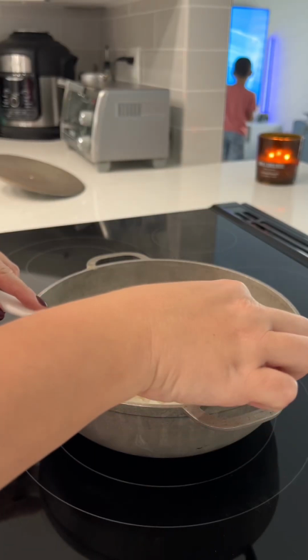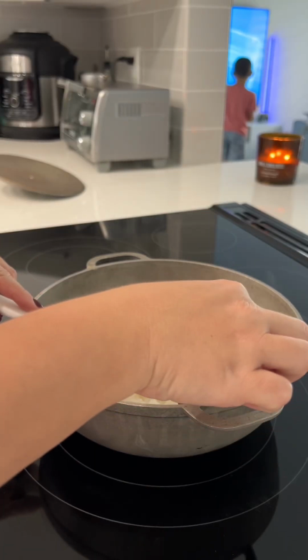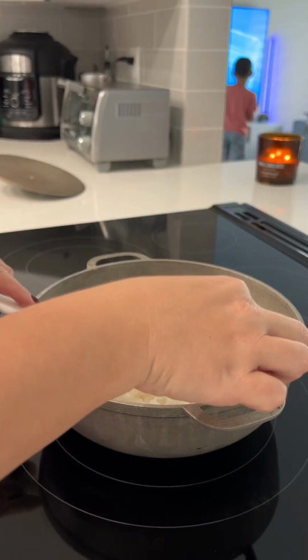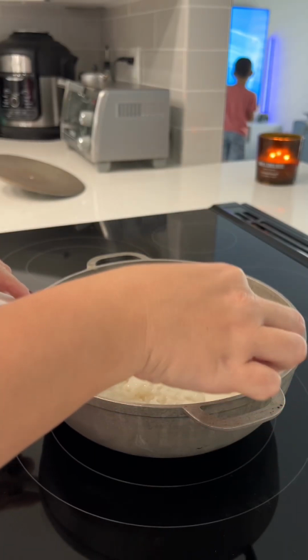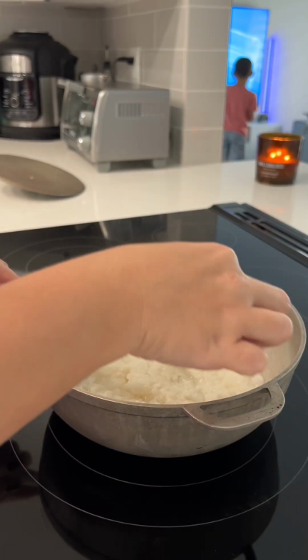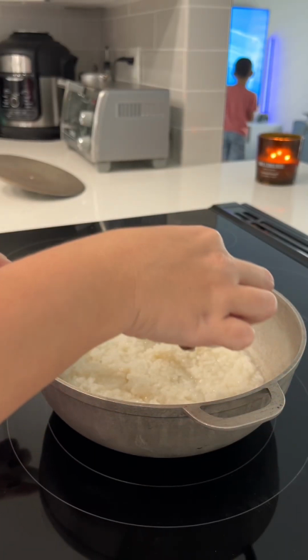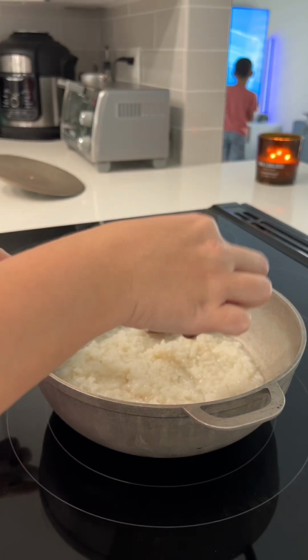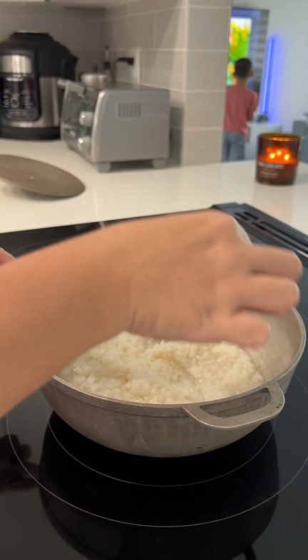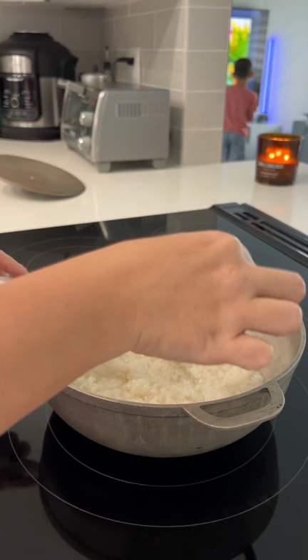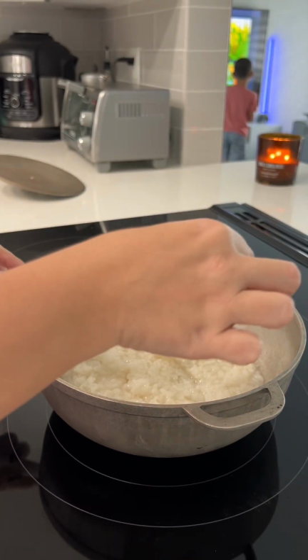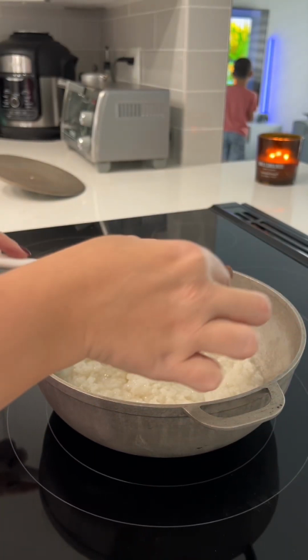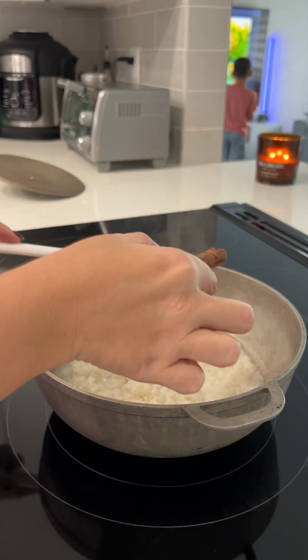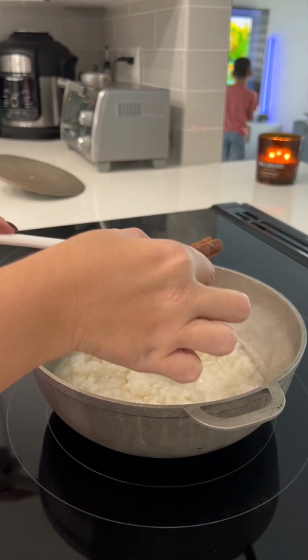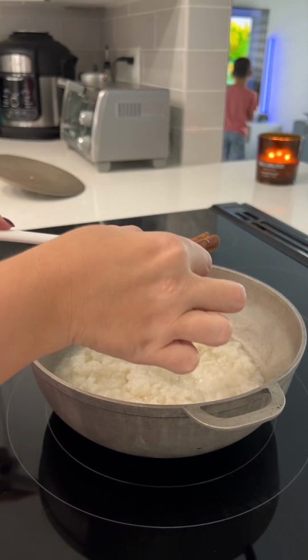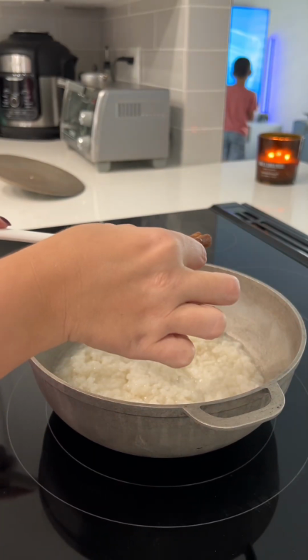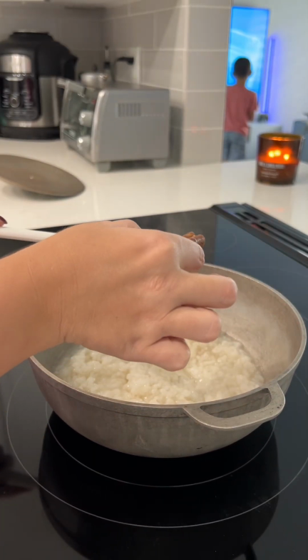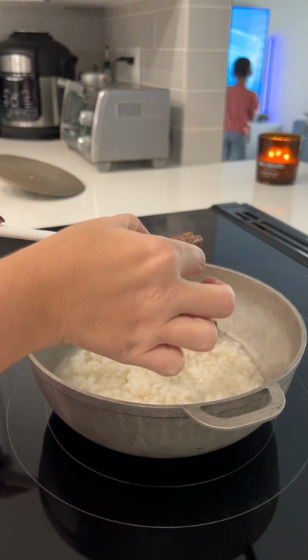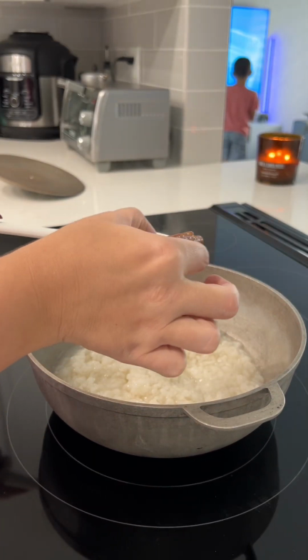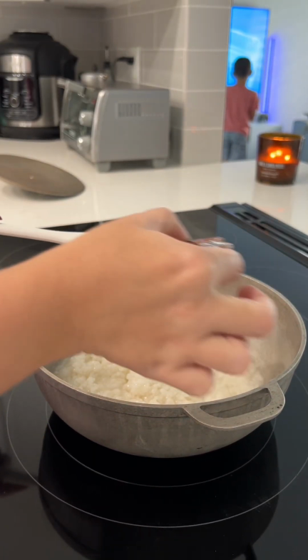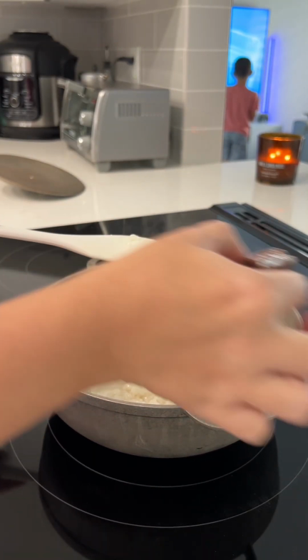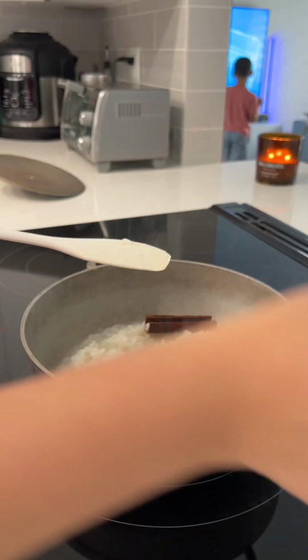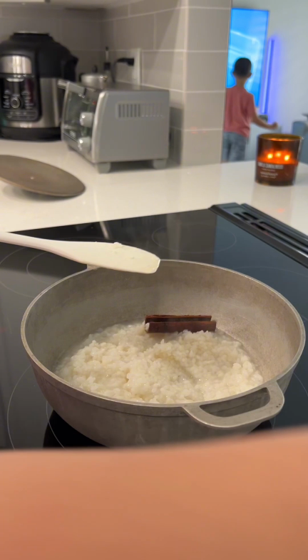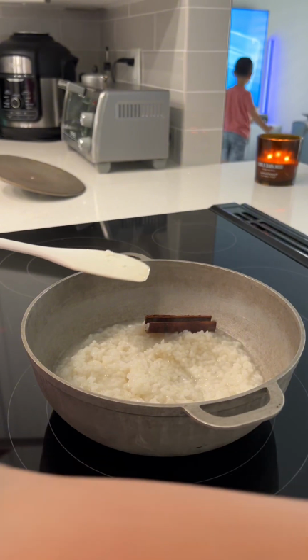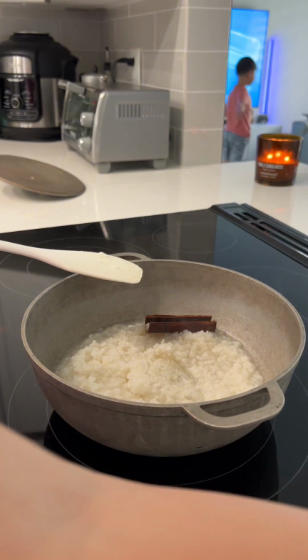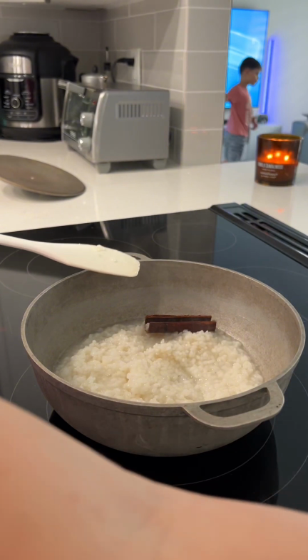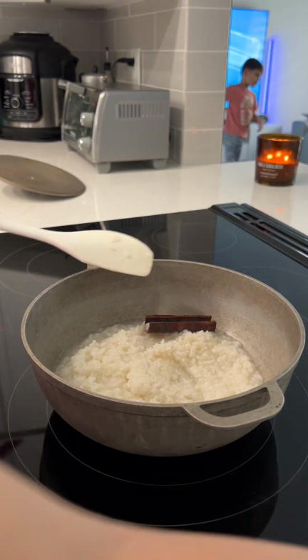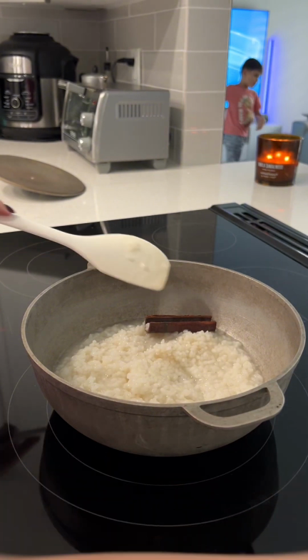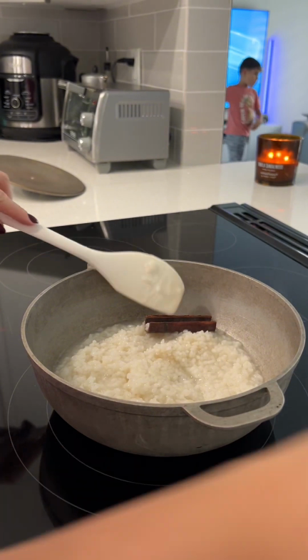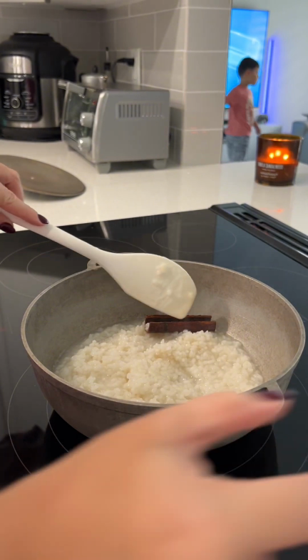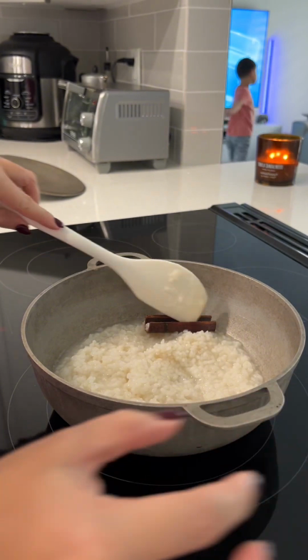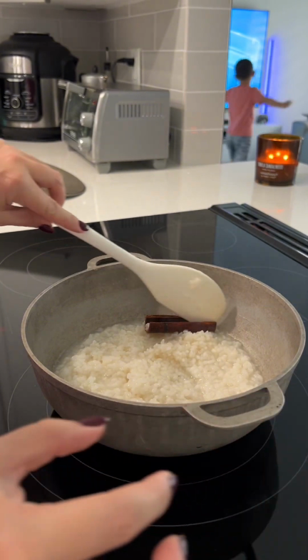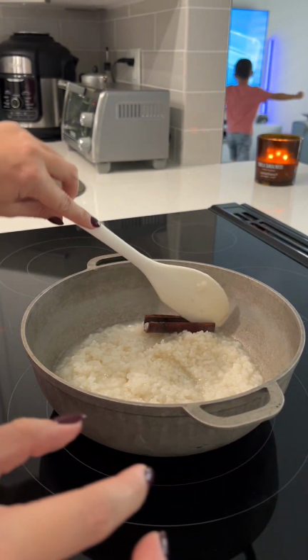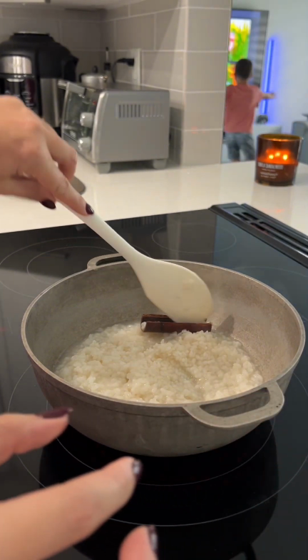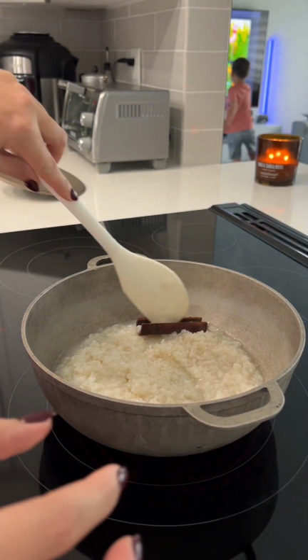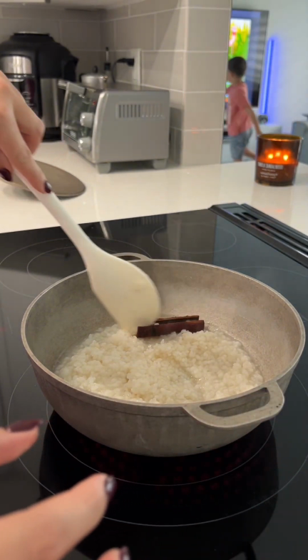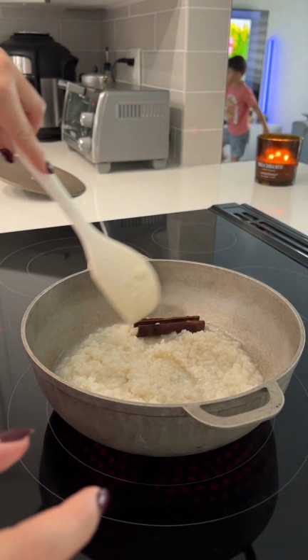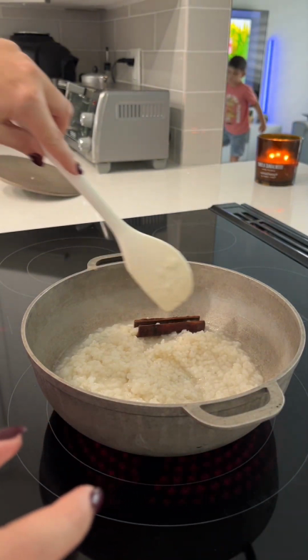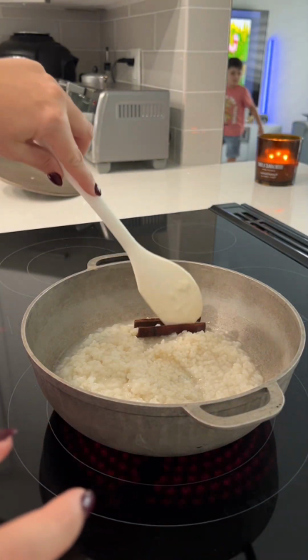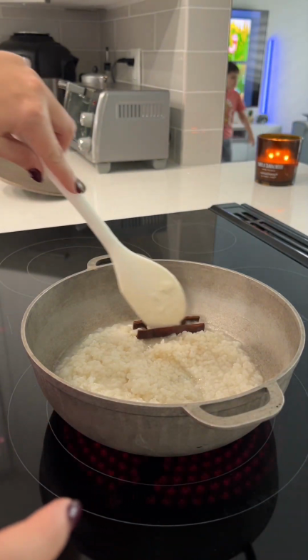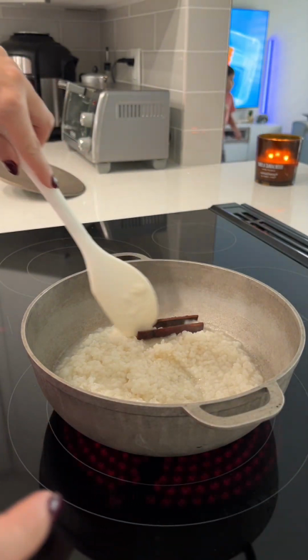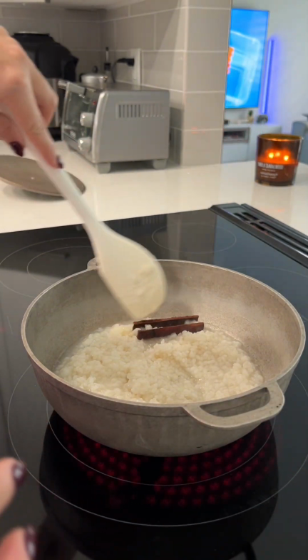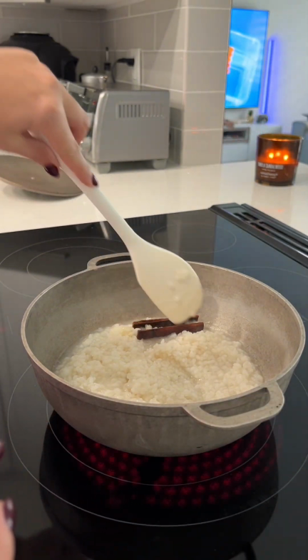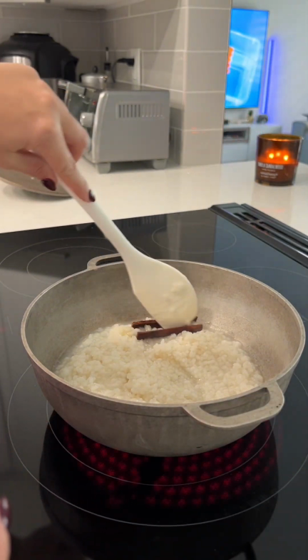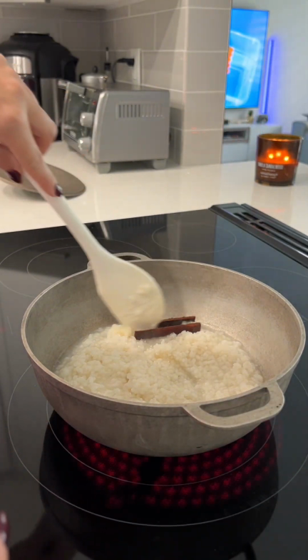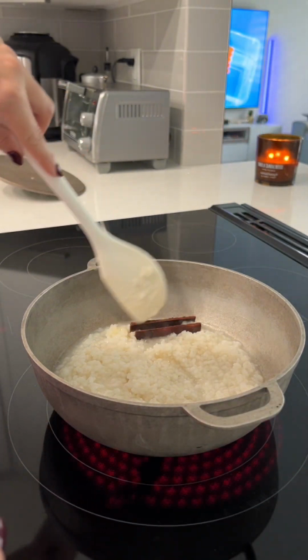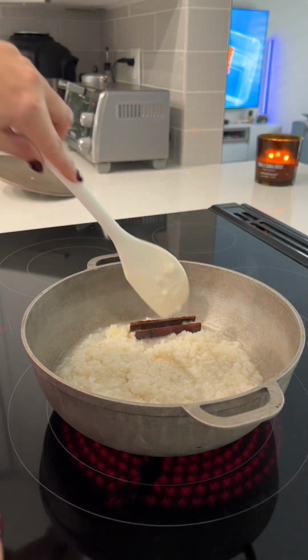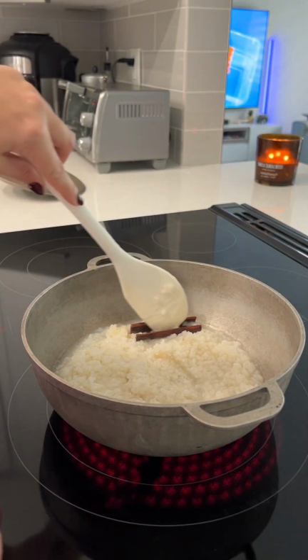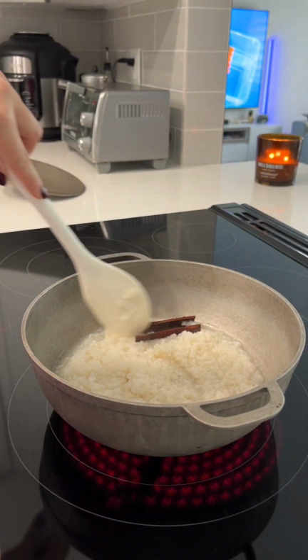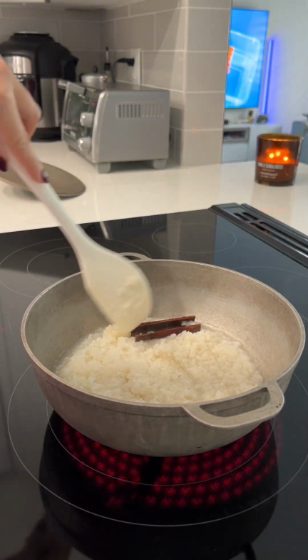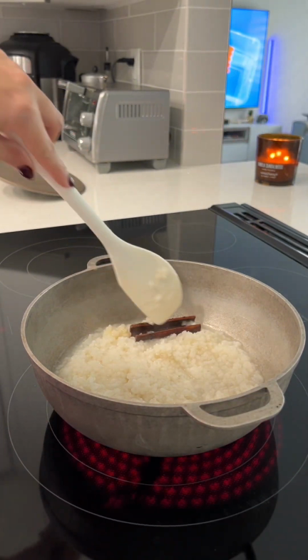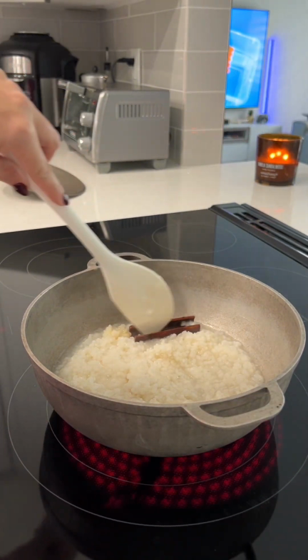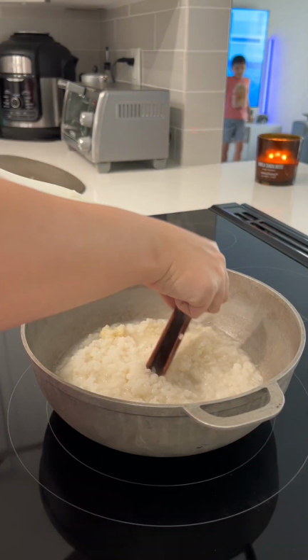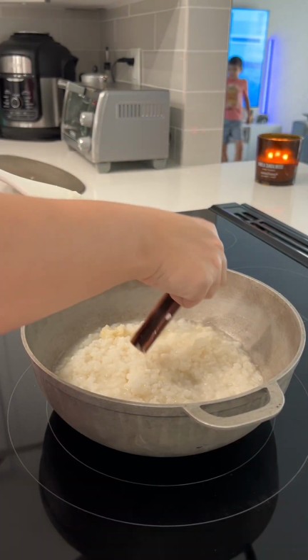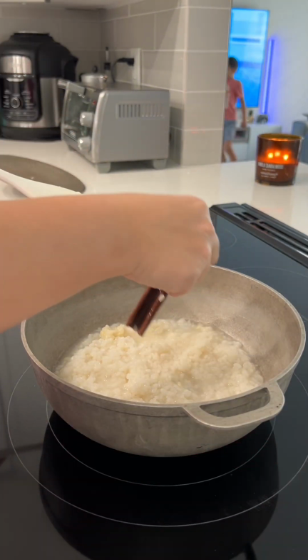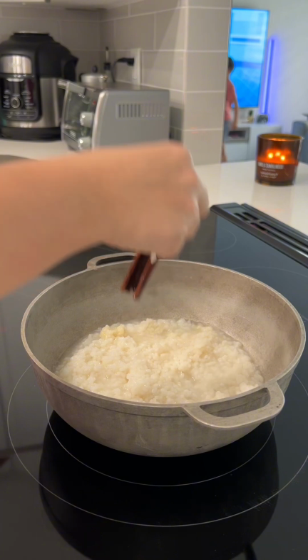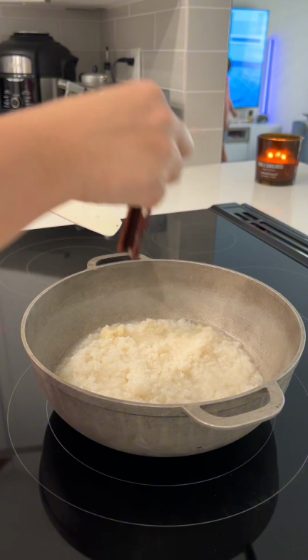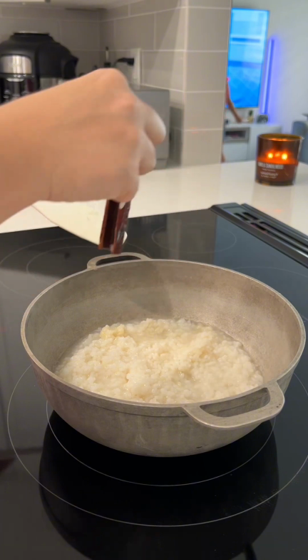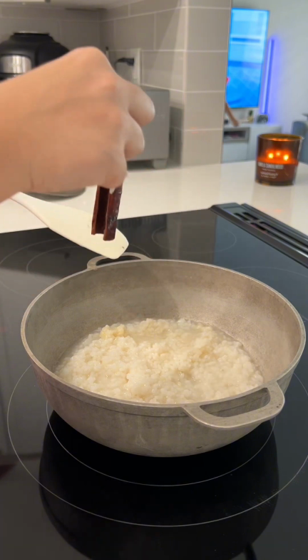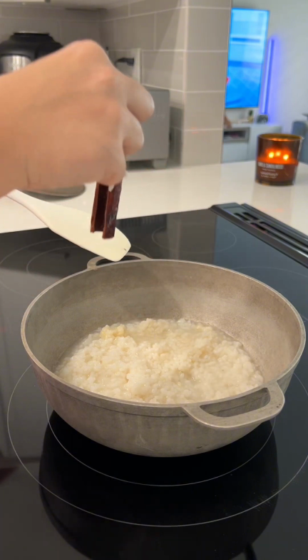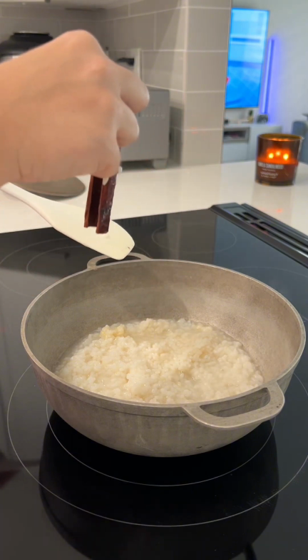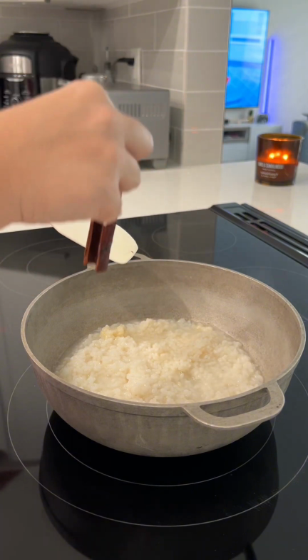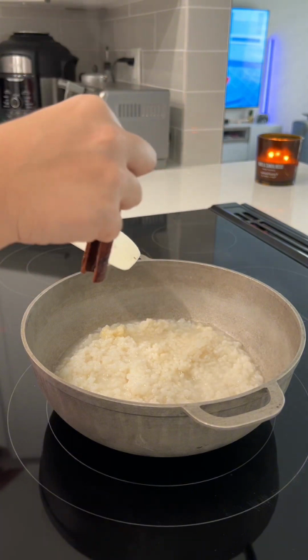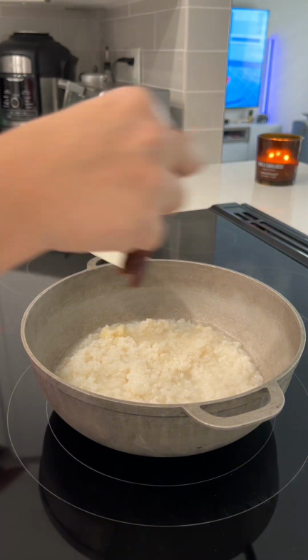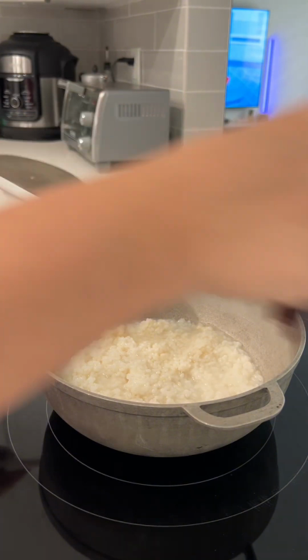Next, we're going to remove the cinnamon sticks, and then continue to add the rest of our ingredients, making sure that no rice gets left behind. Scrape it out.